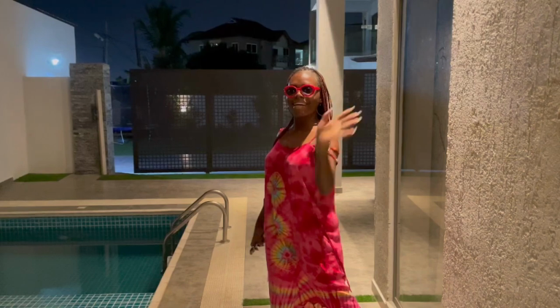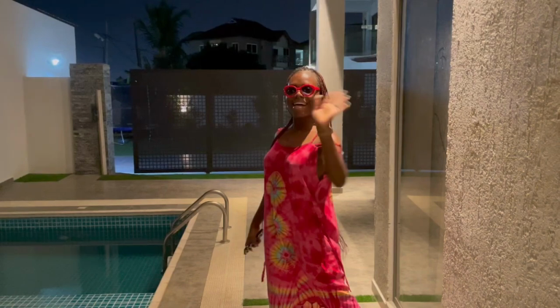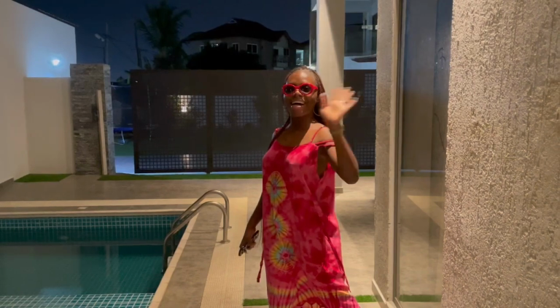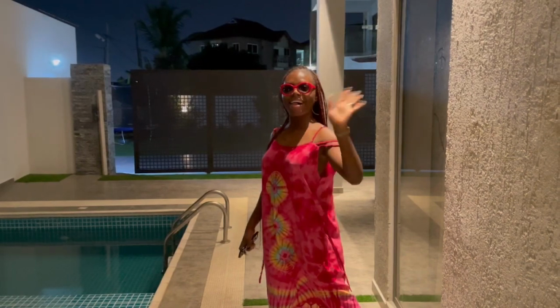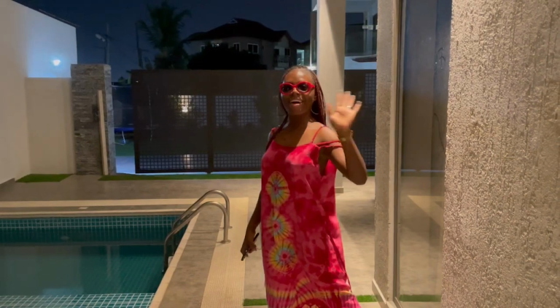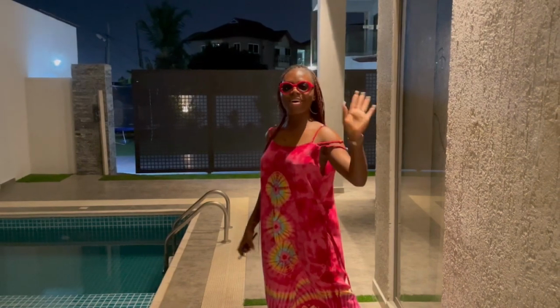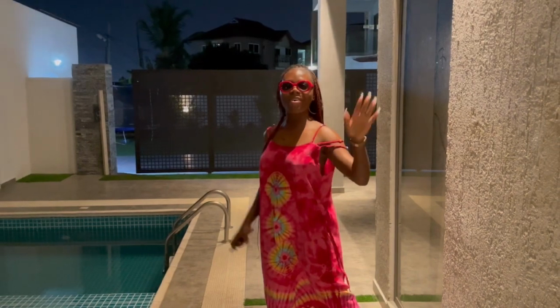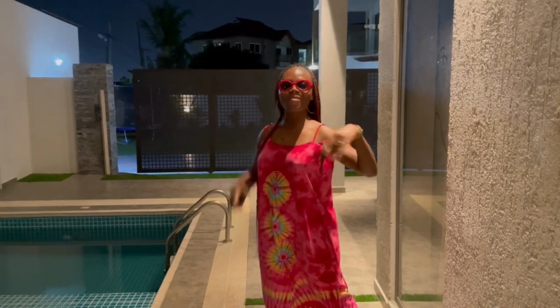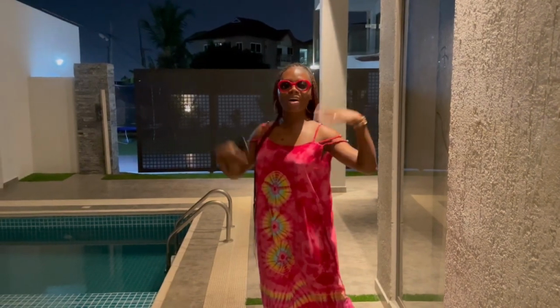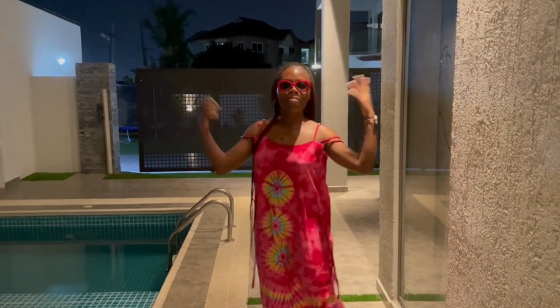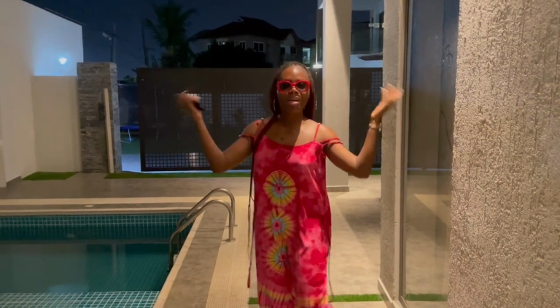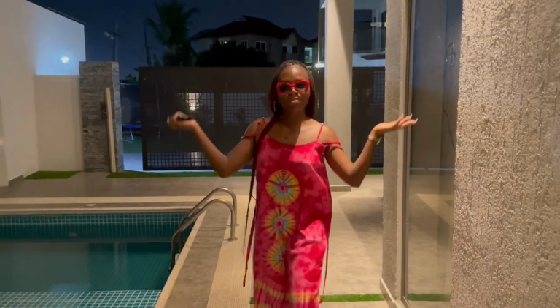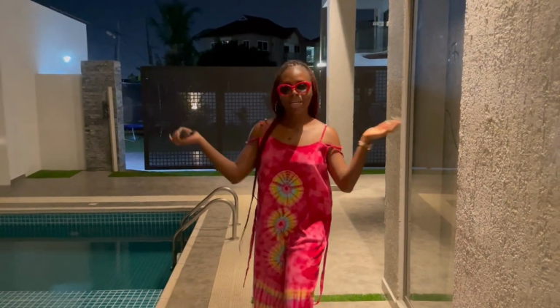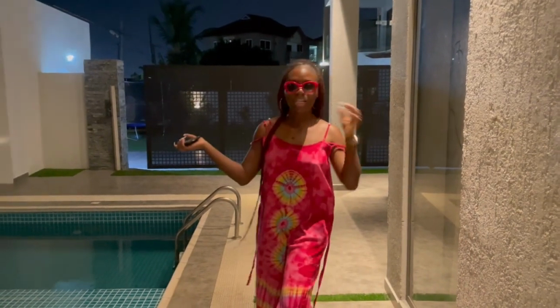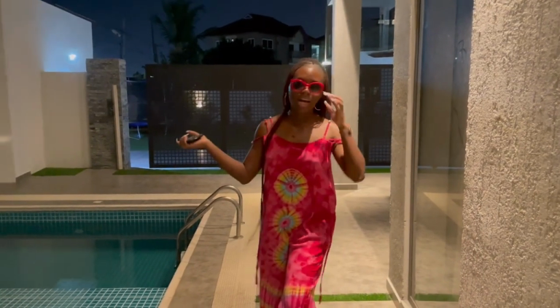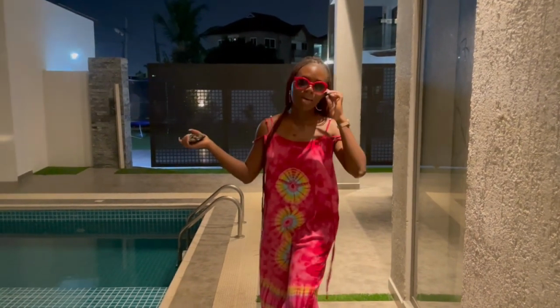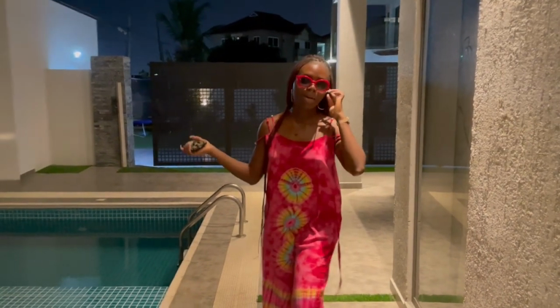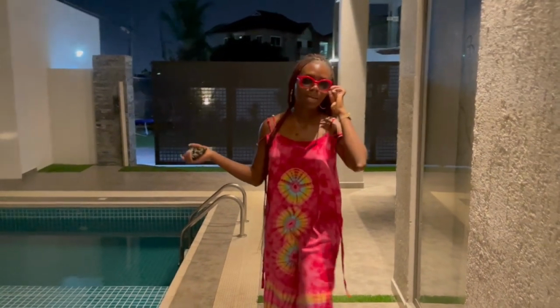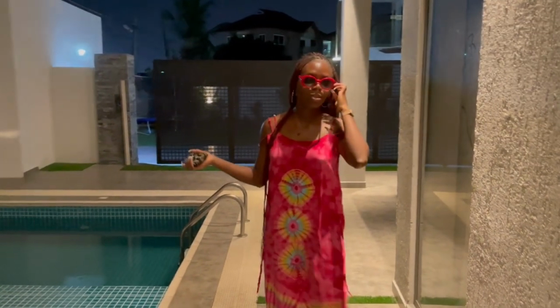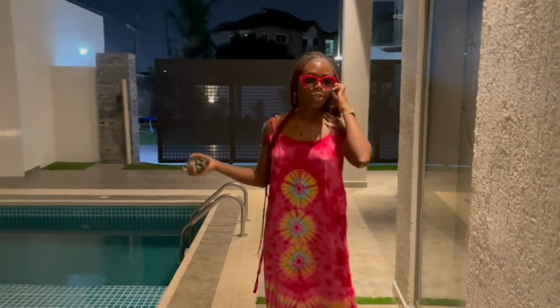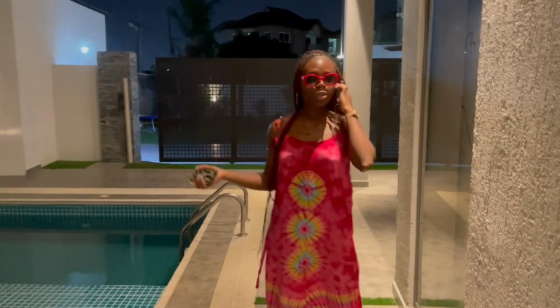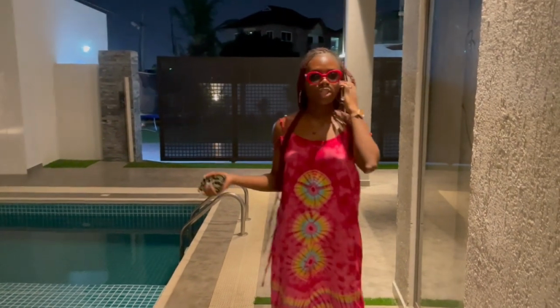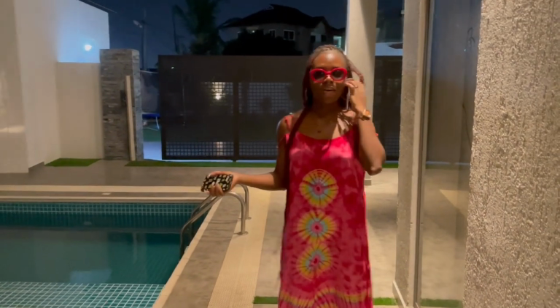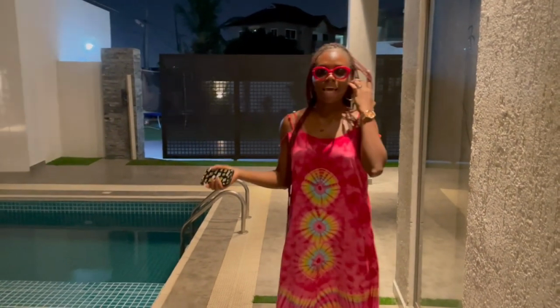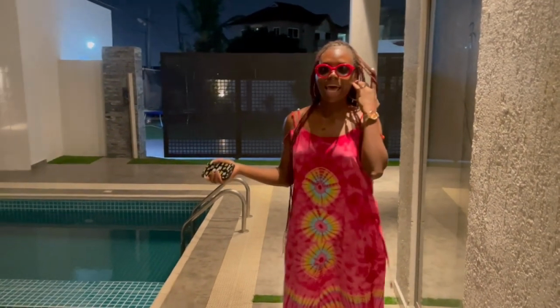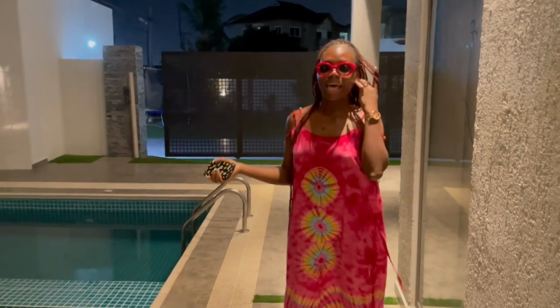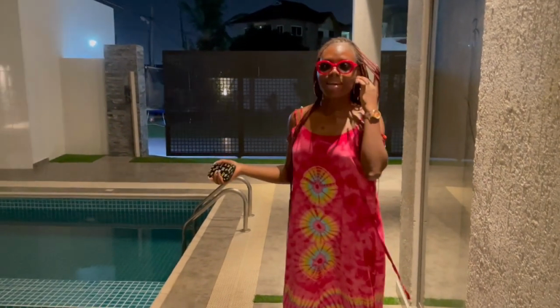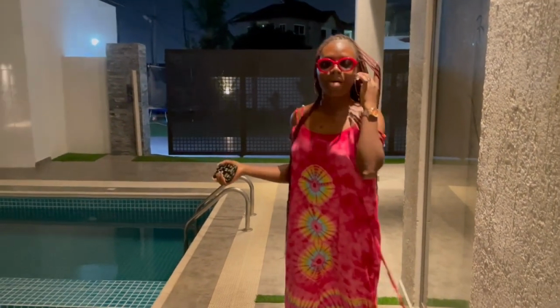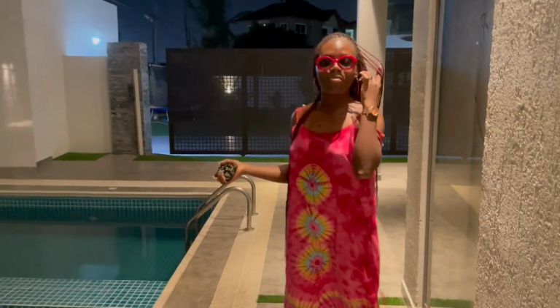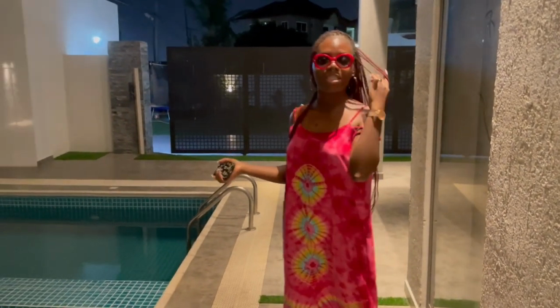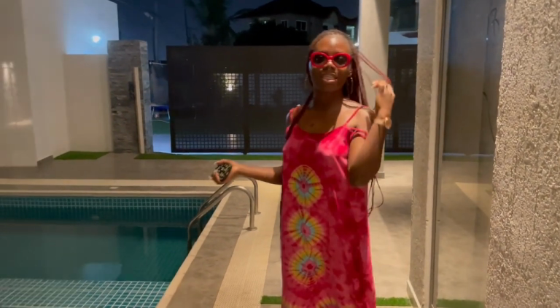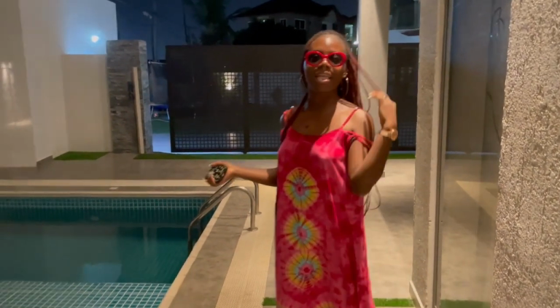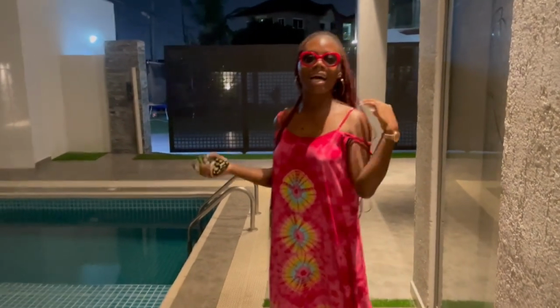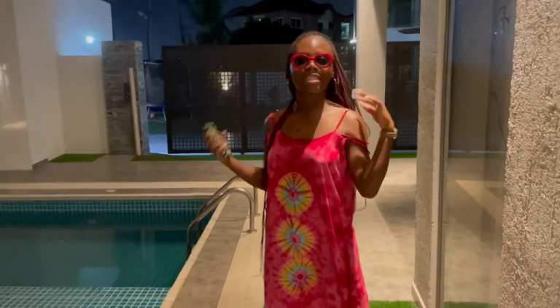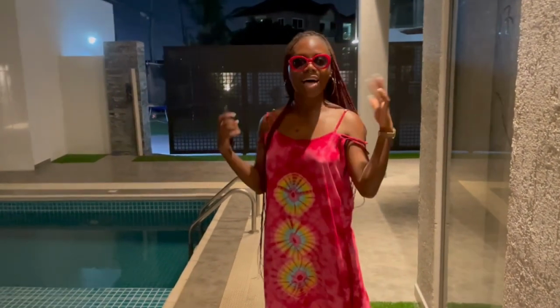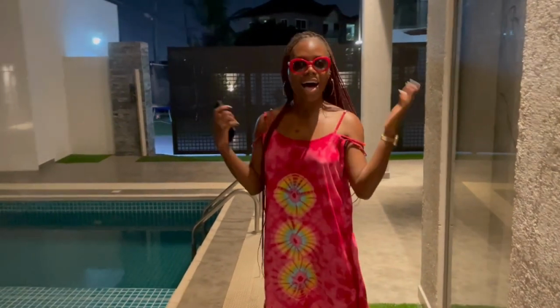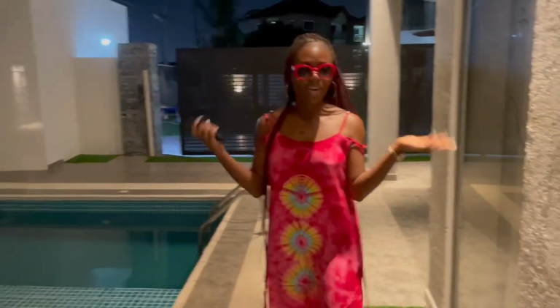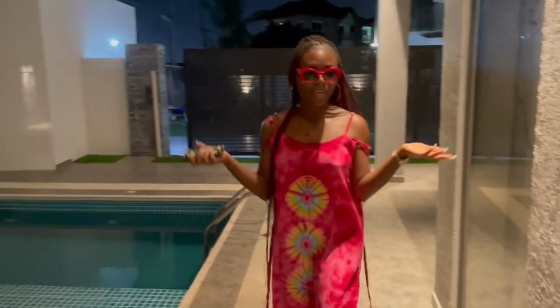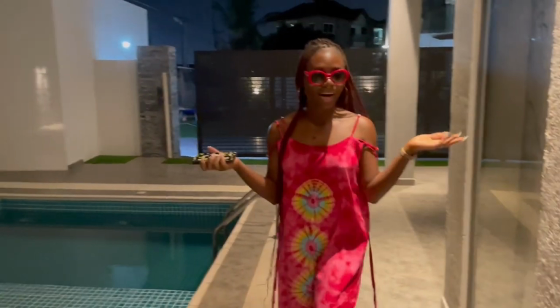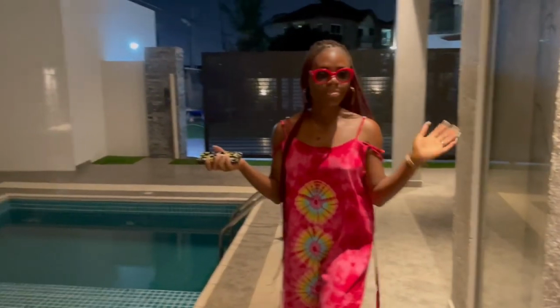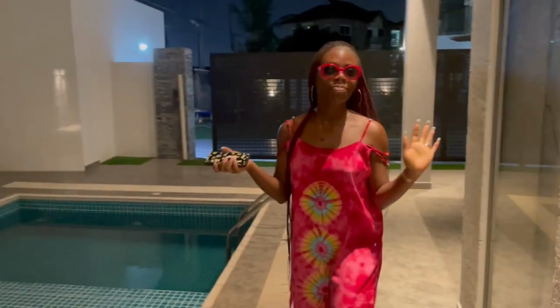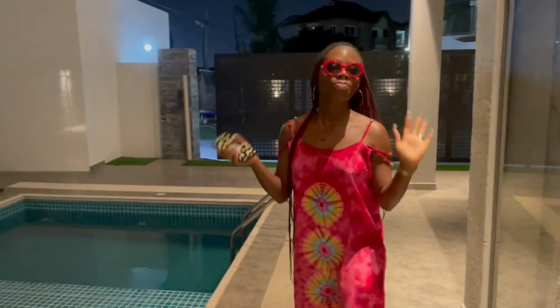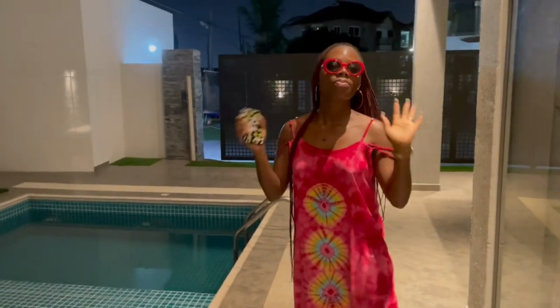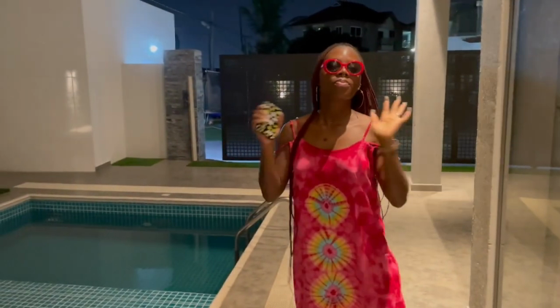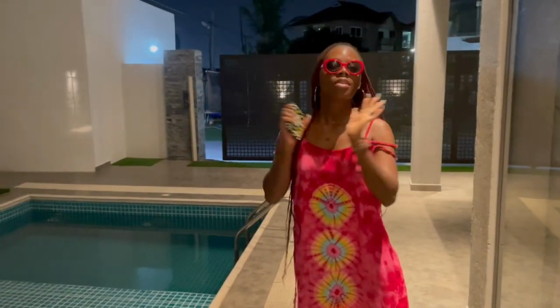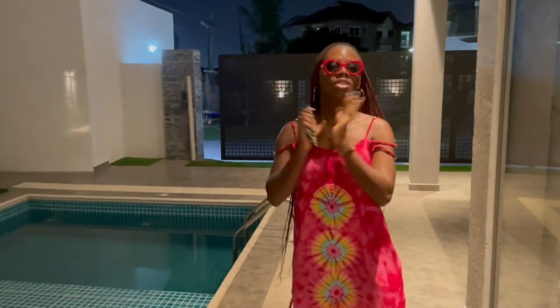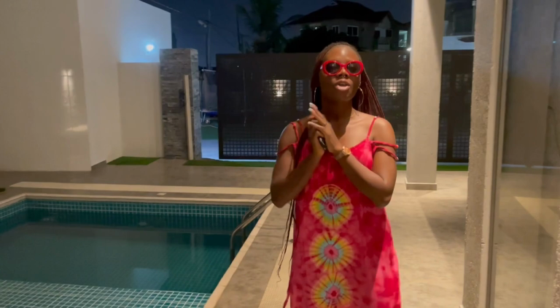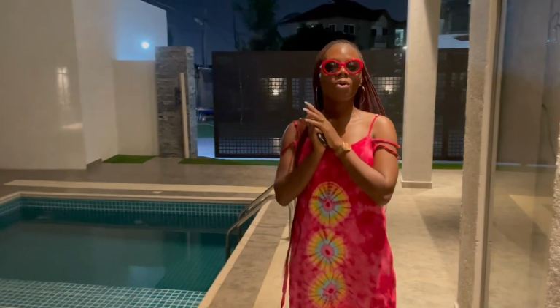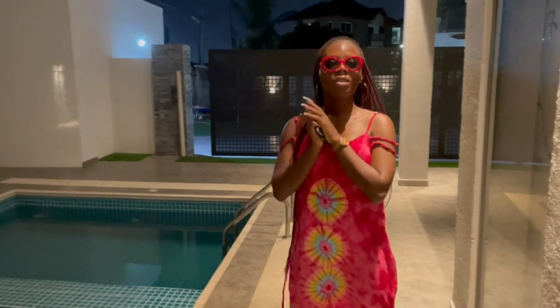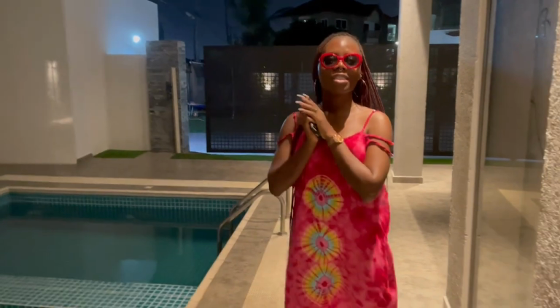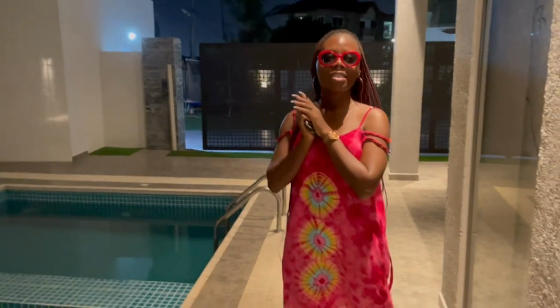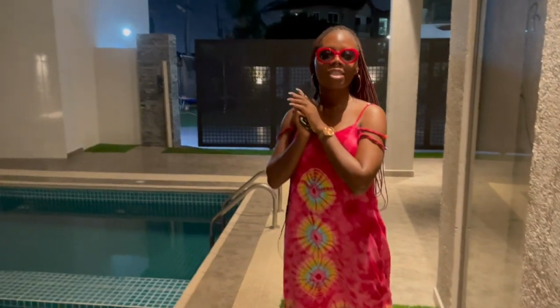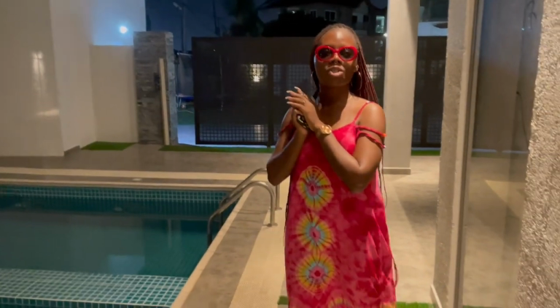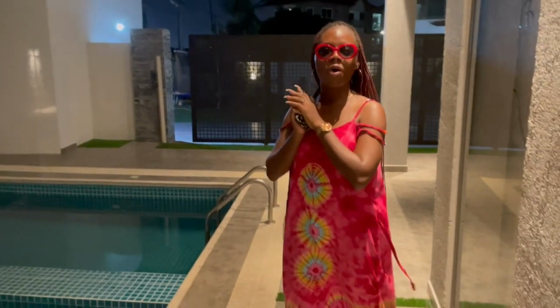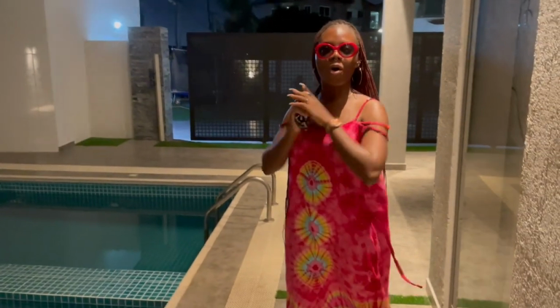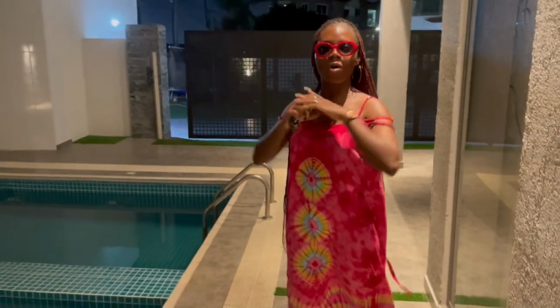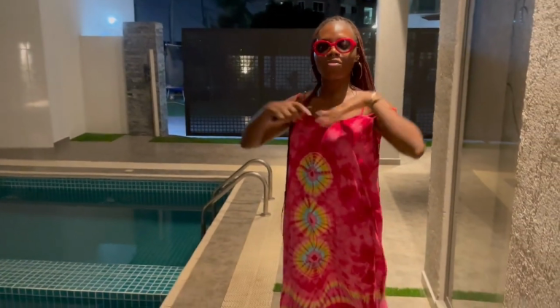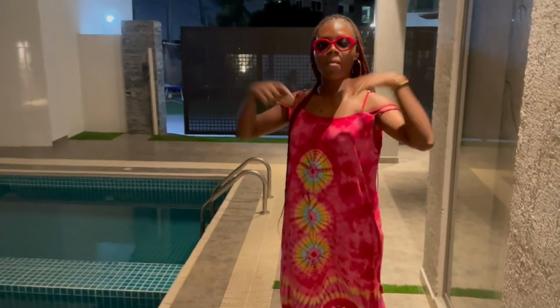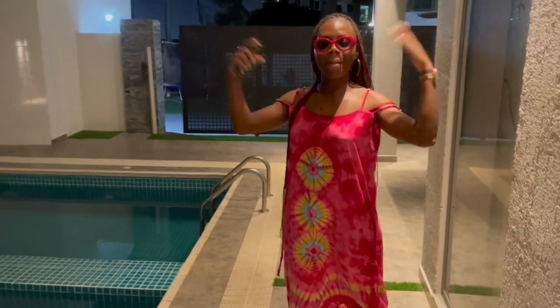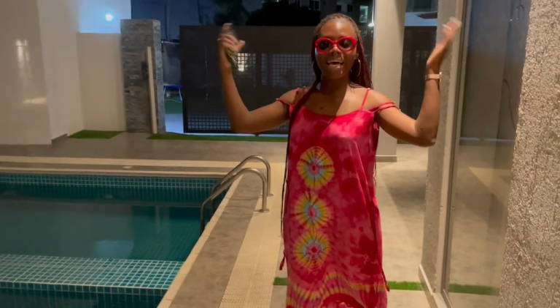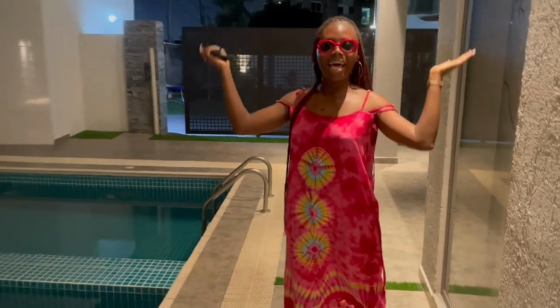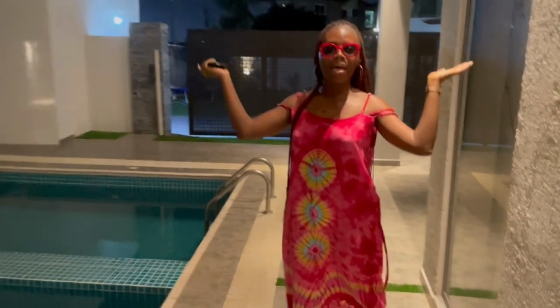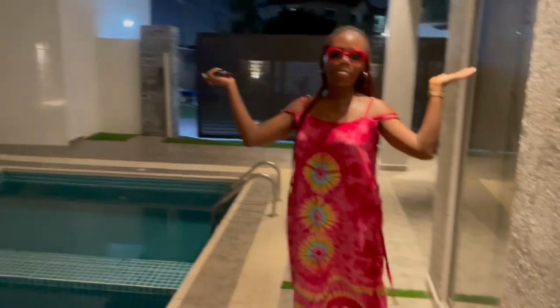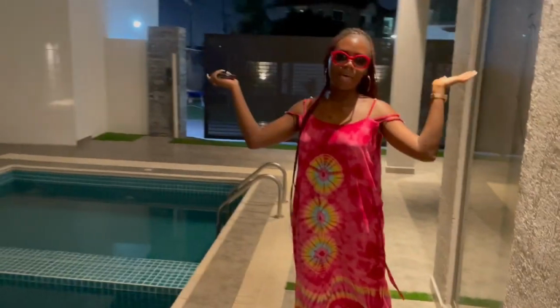Hello, welcome back to my channel. My name is Bojeri and I'm presently at Accra, so this is the tour of my Airbnb.